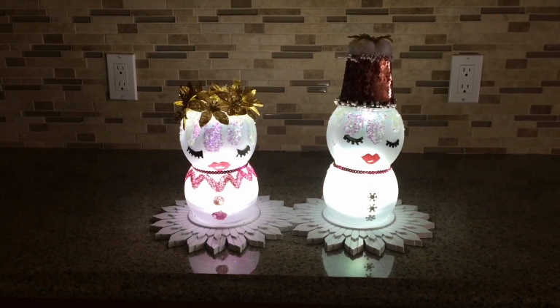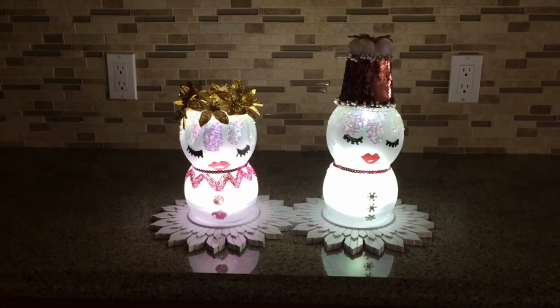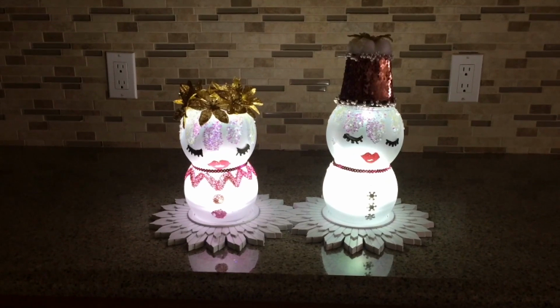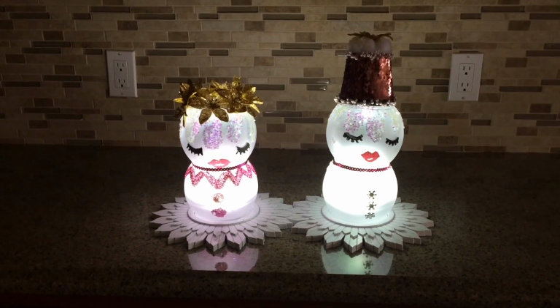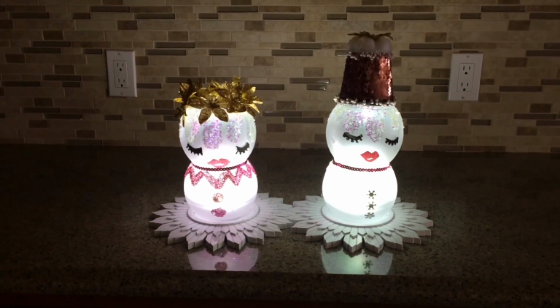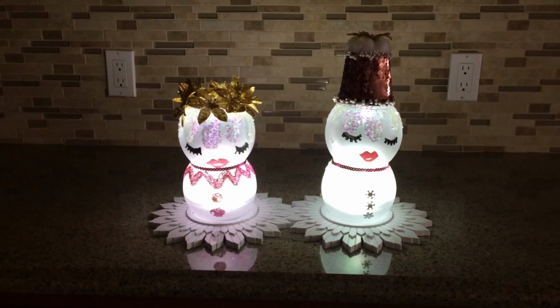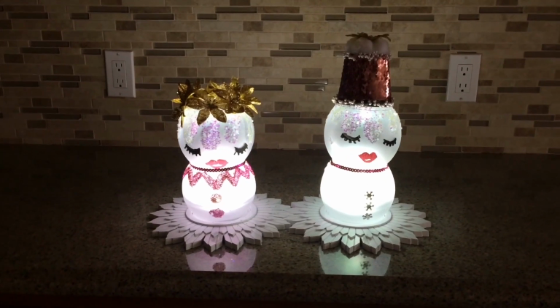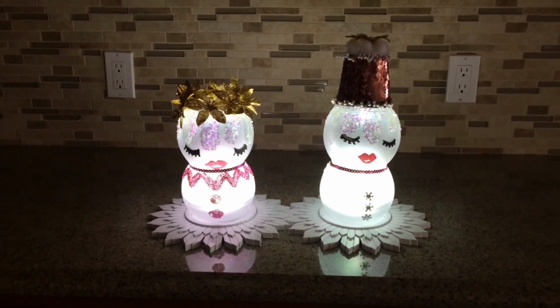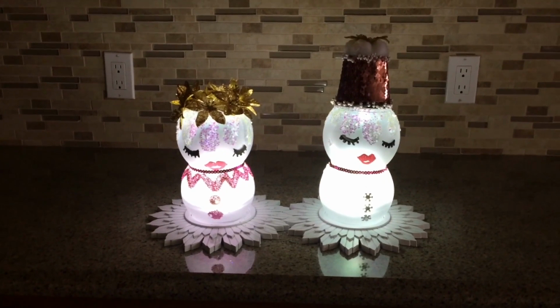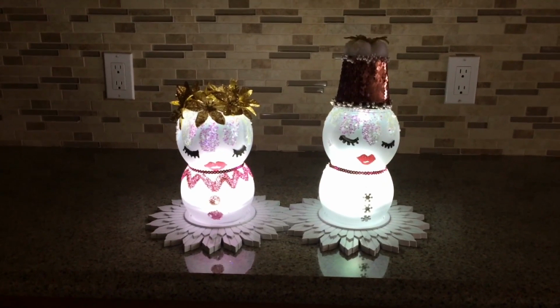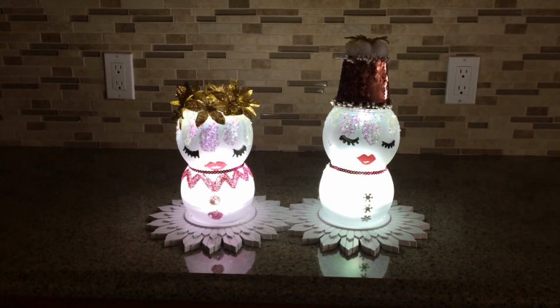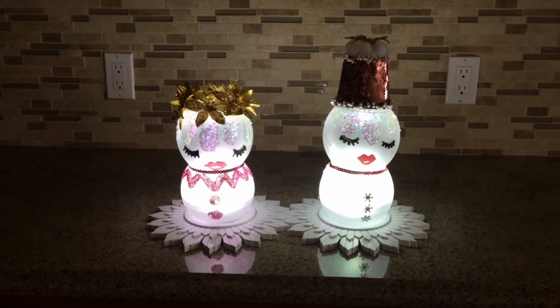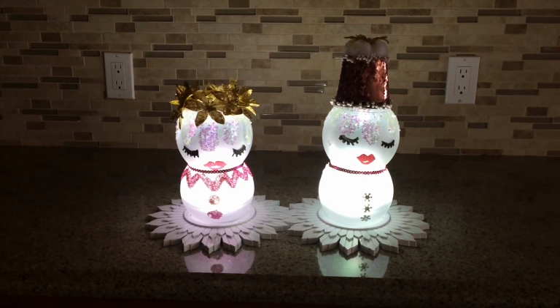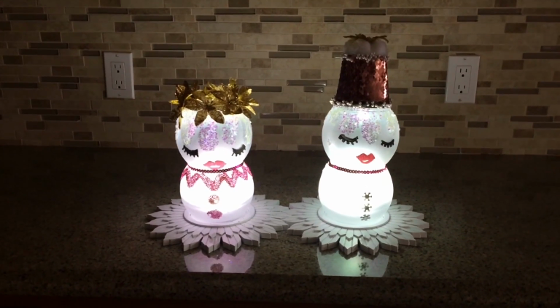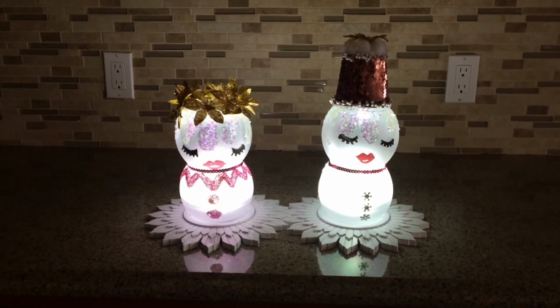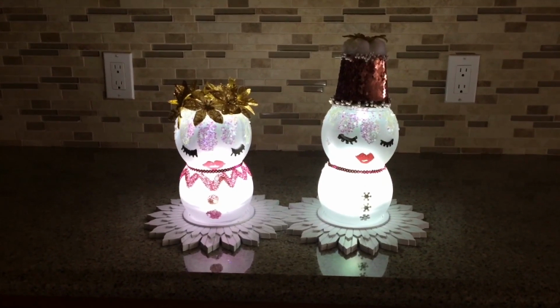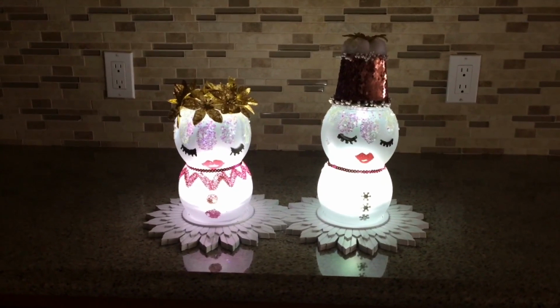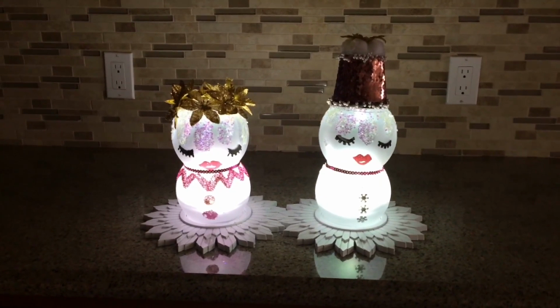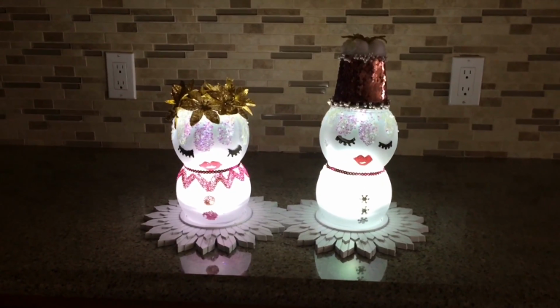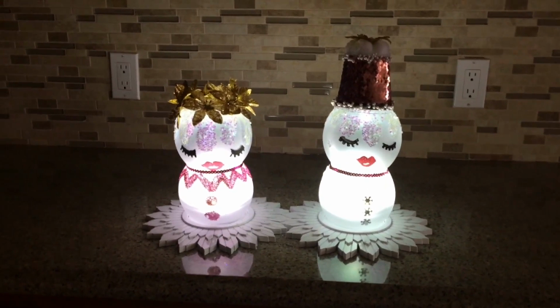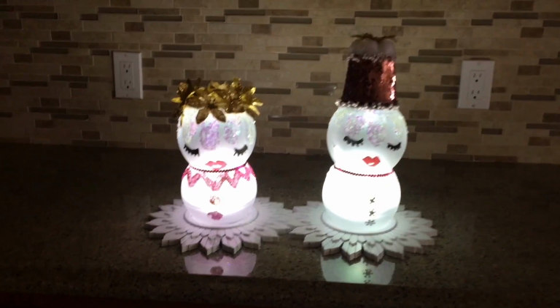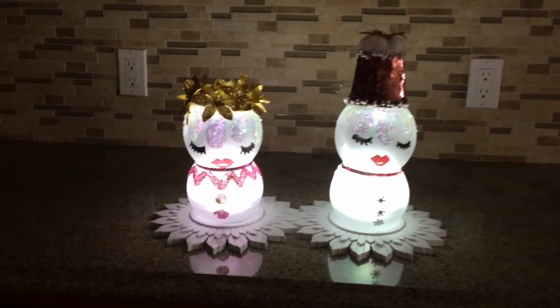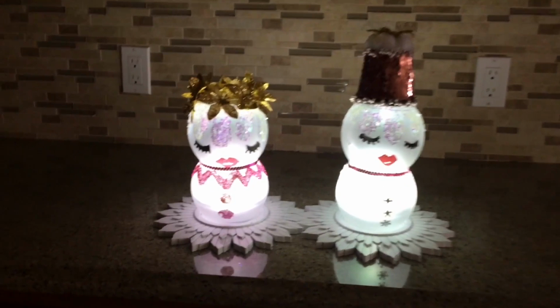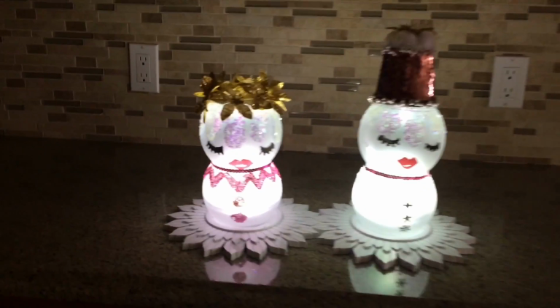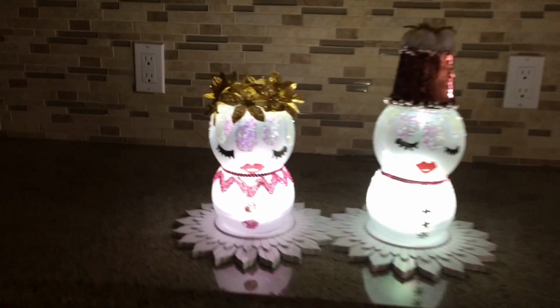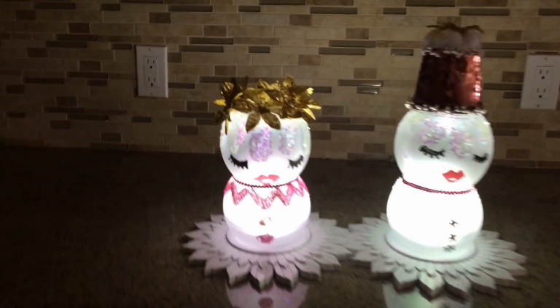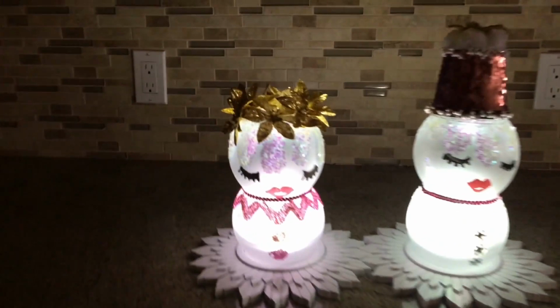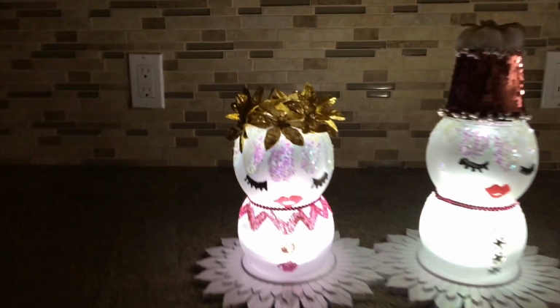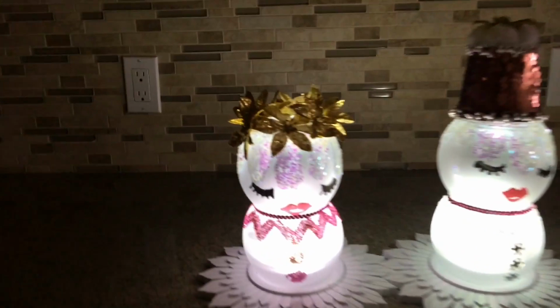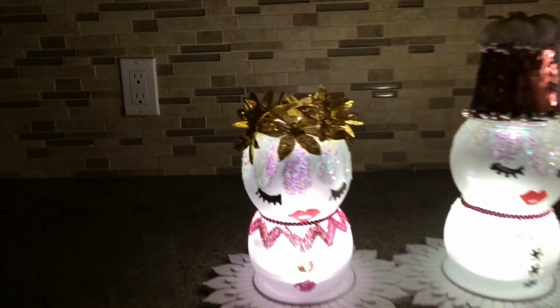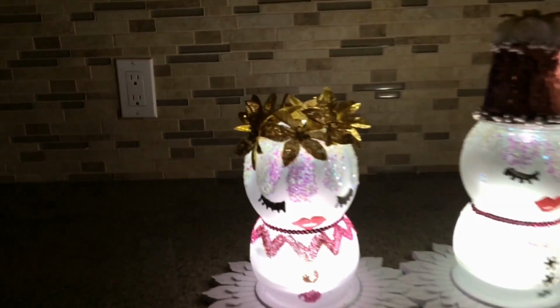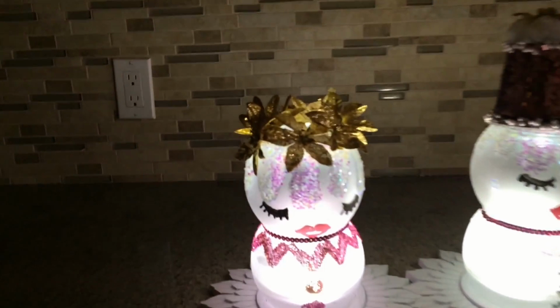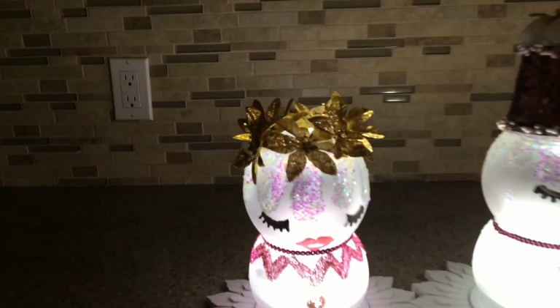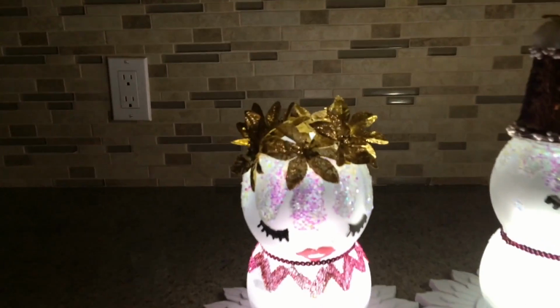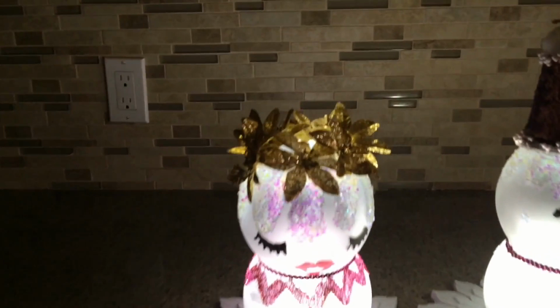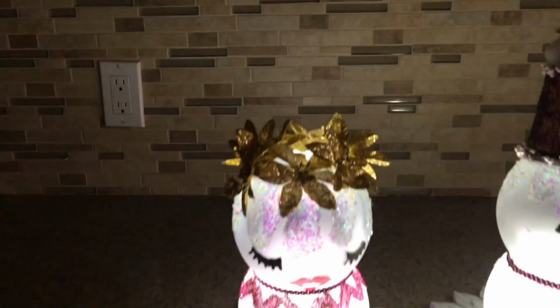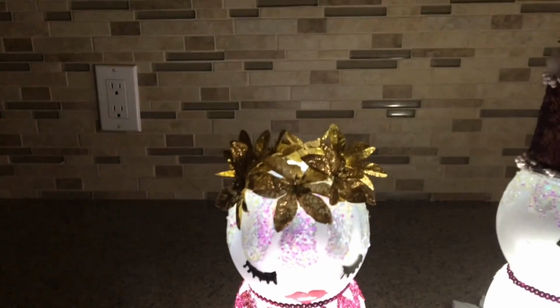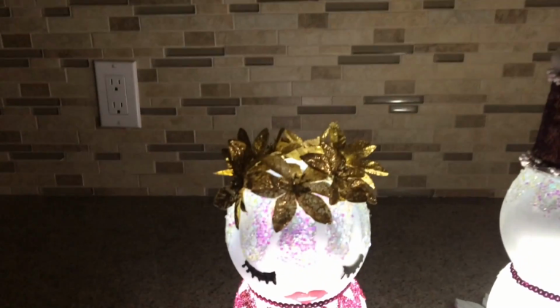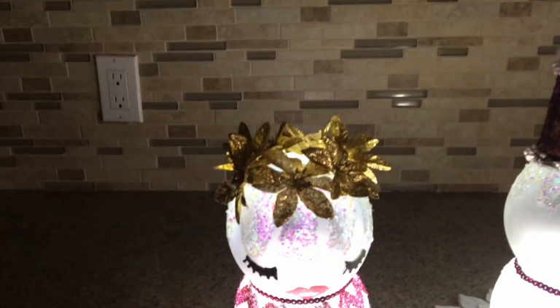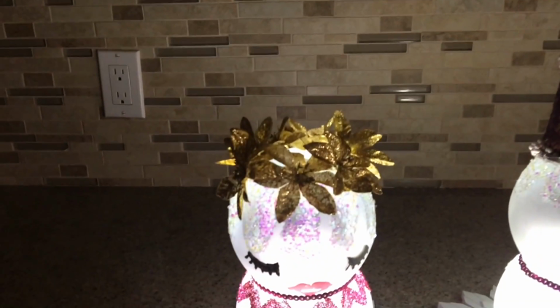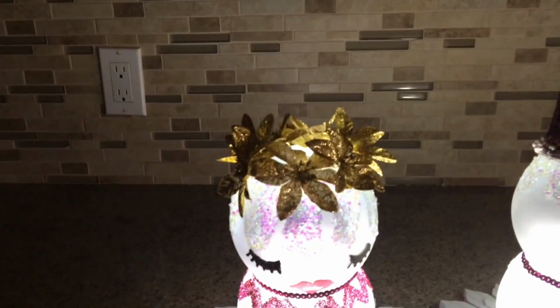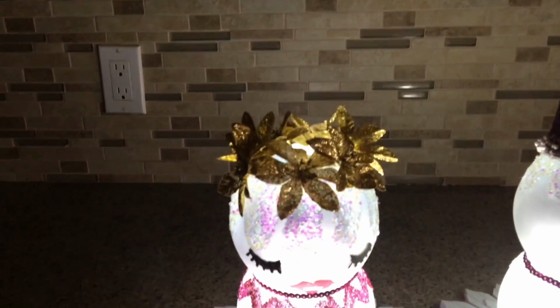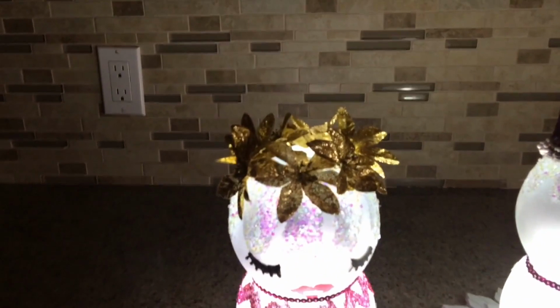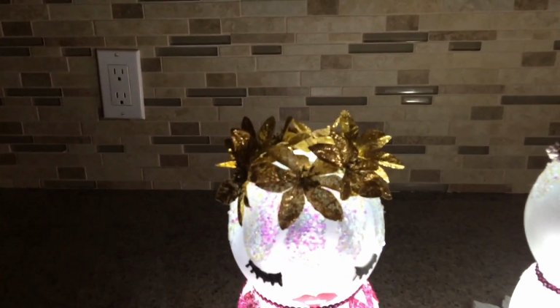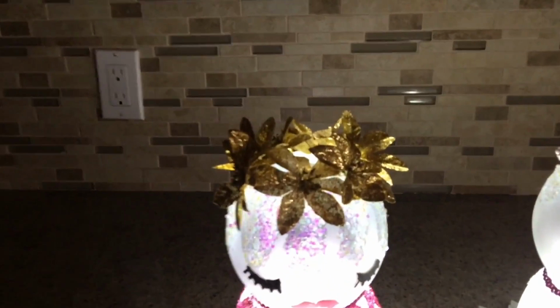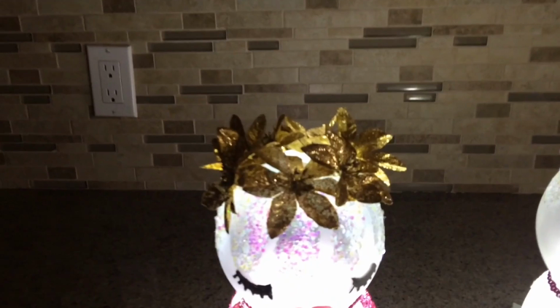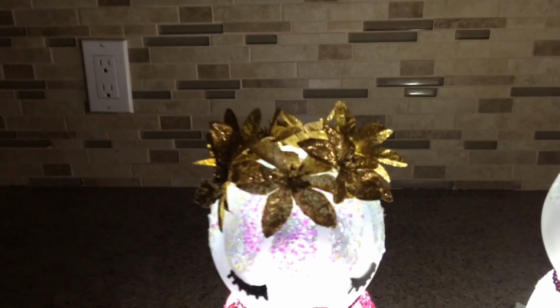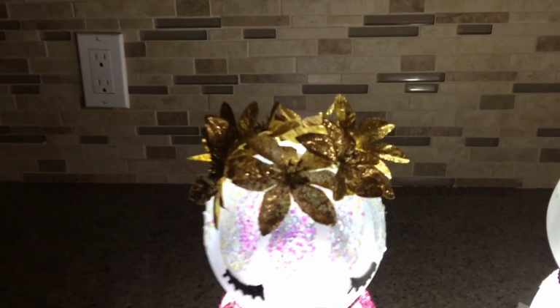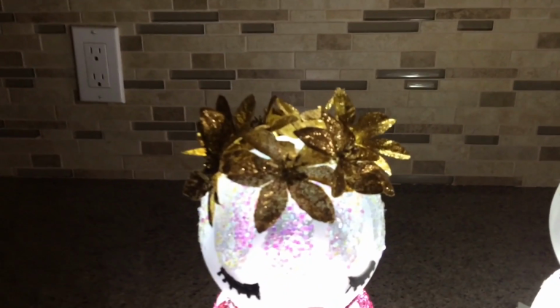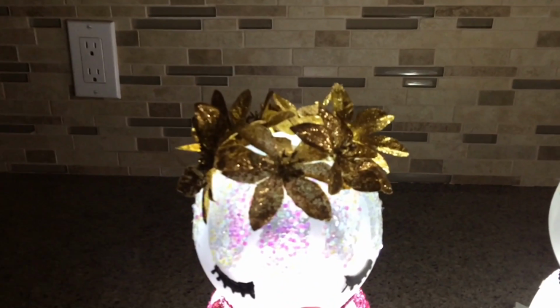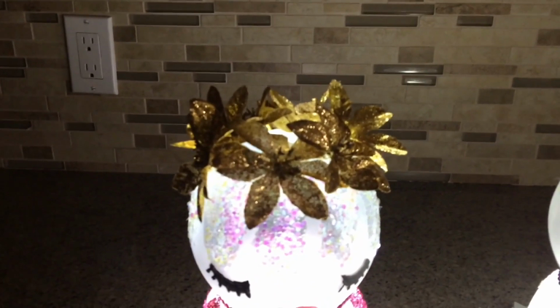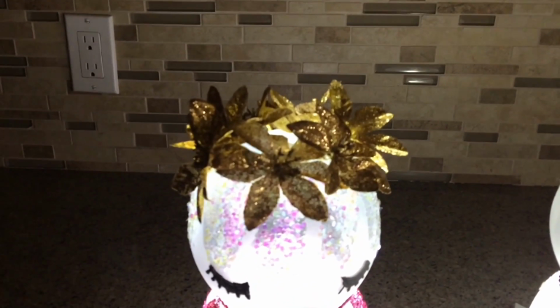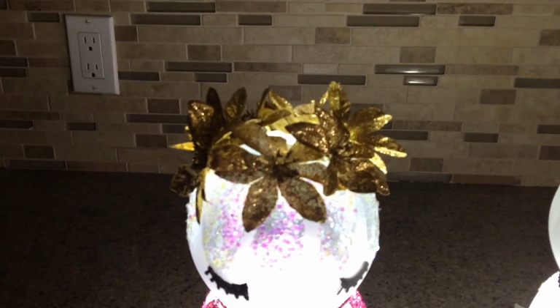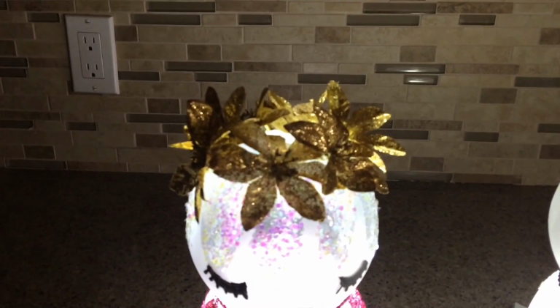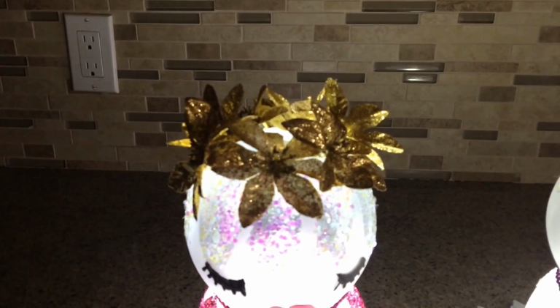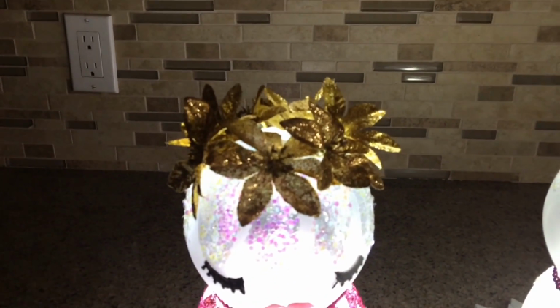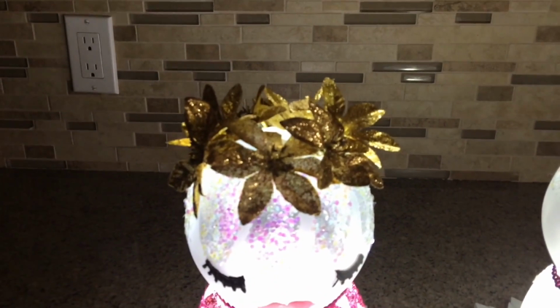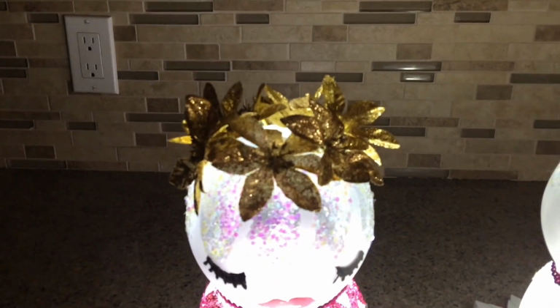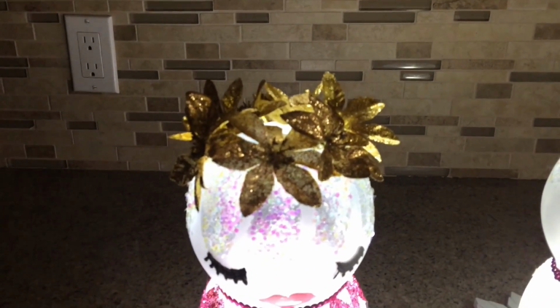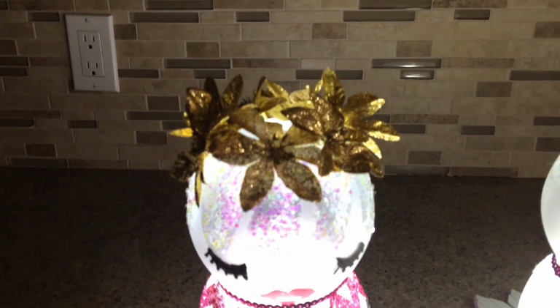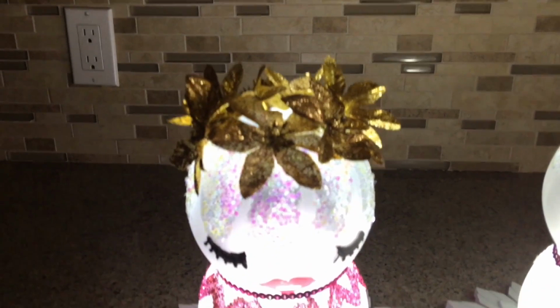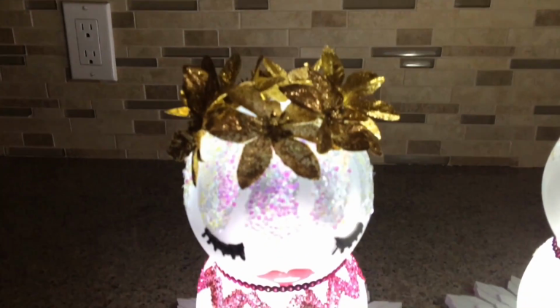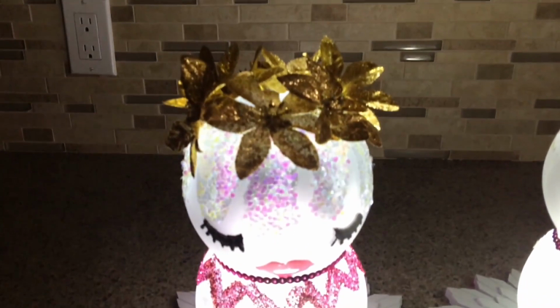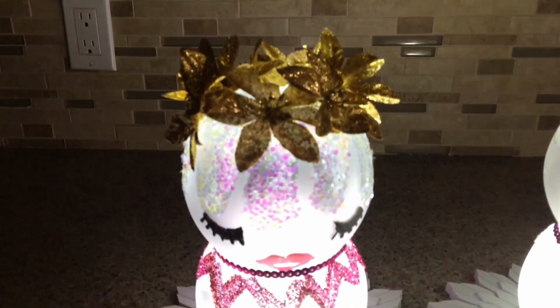Hi guys, welcome to my channel. These two little cuties were made with fish bowls from the Dollar Tree.